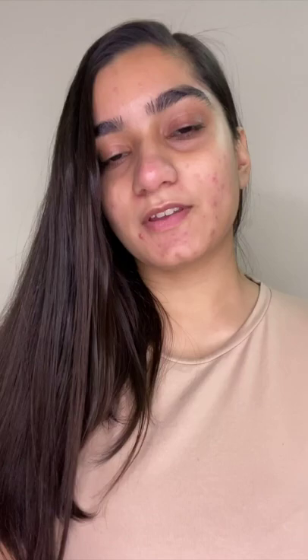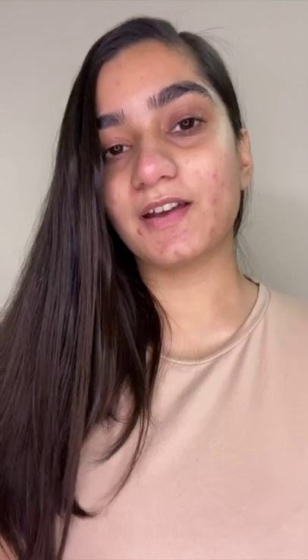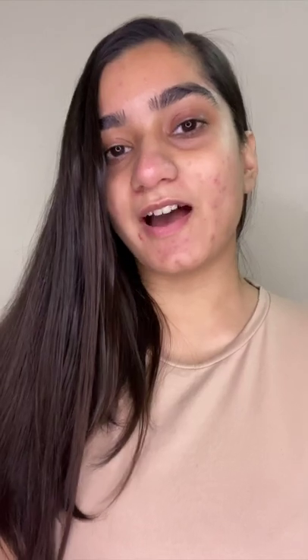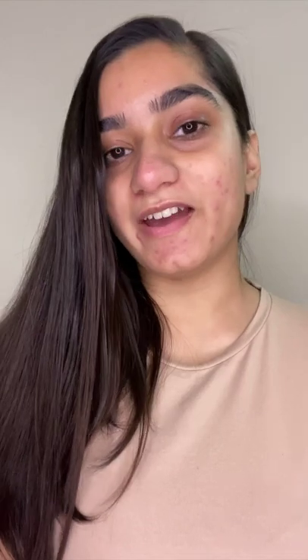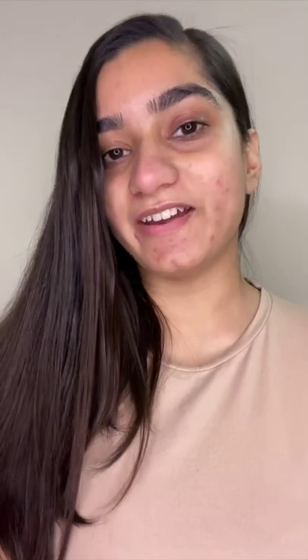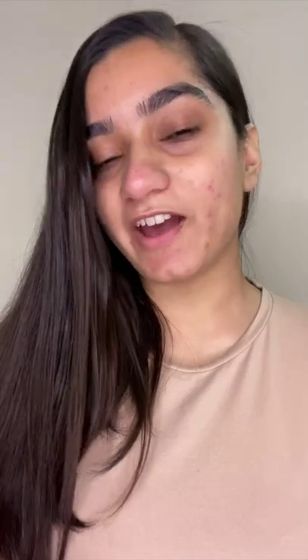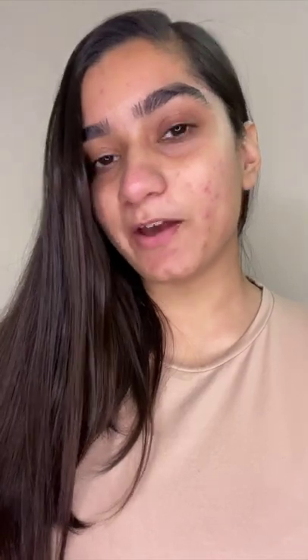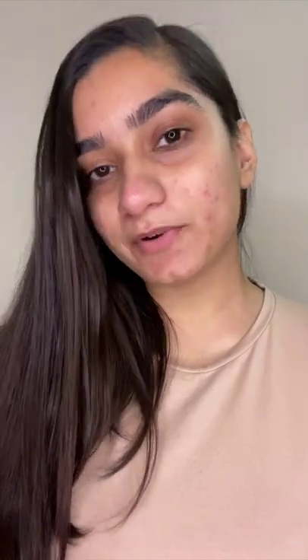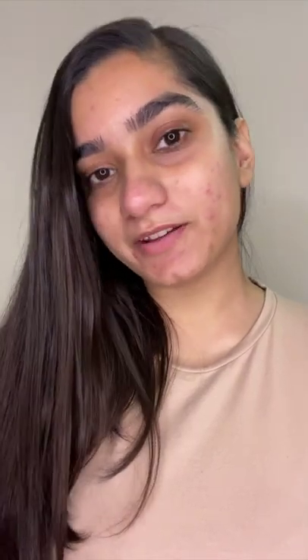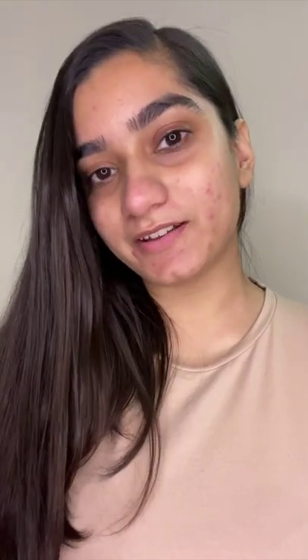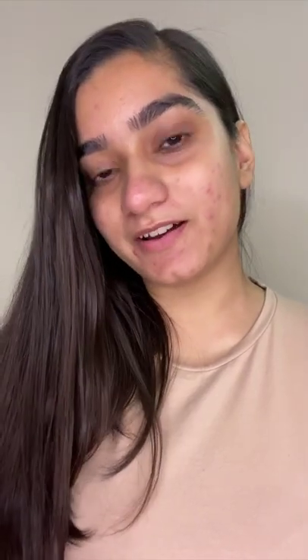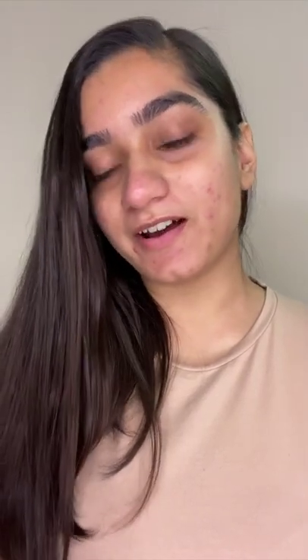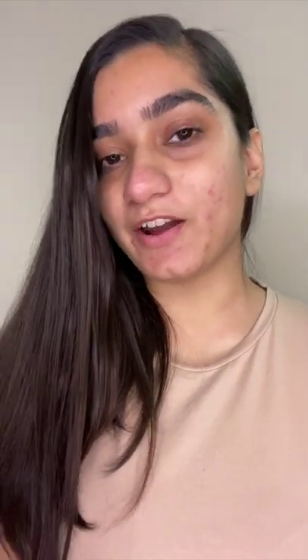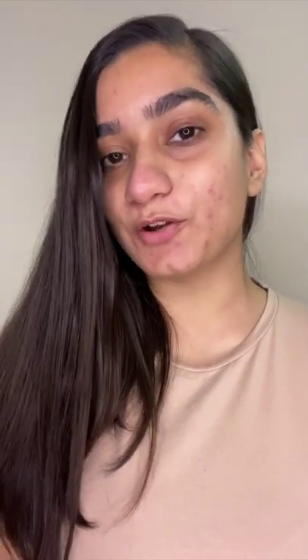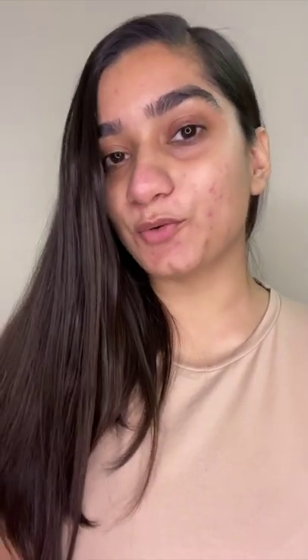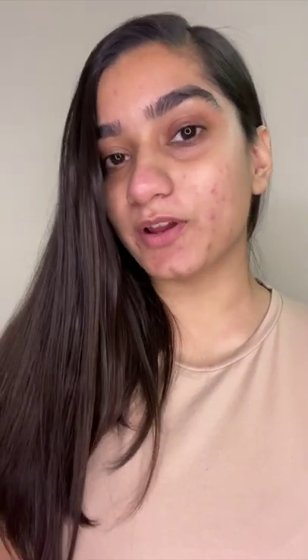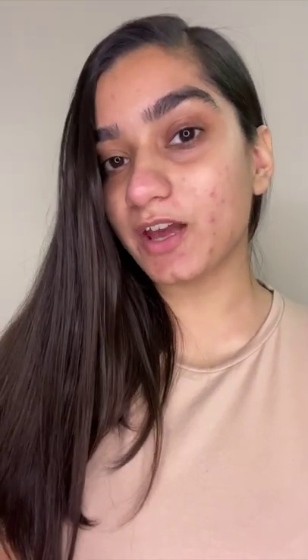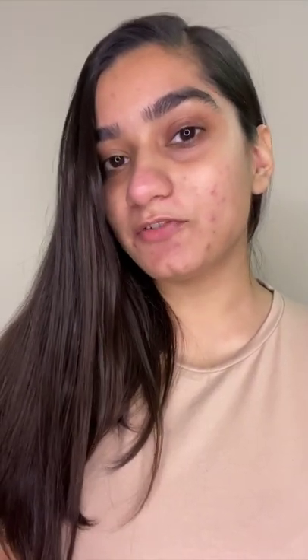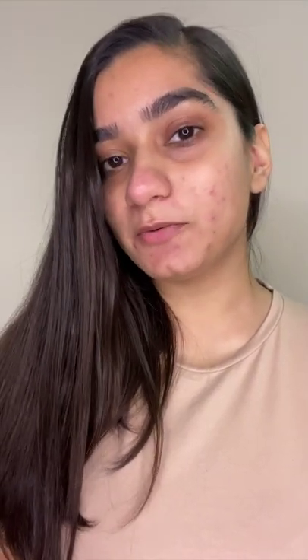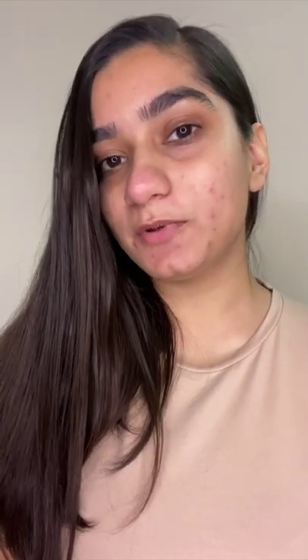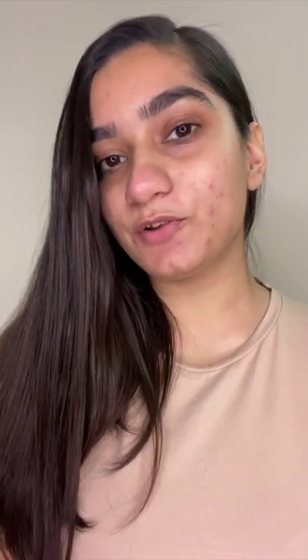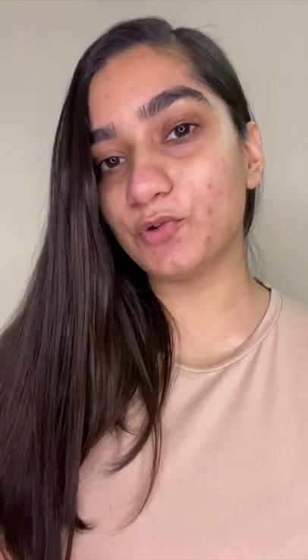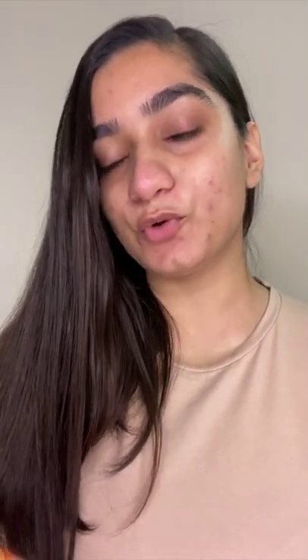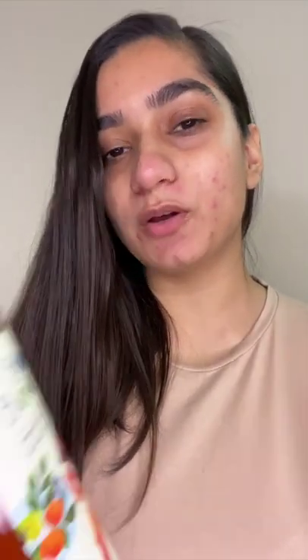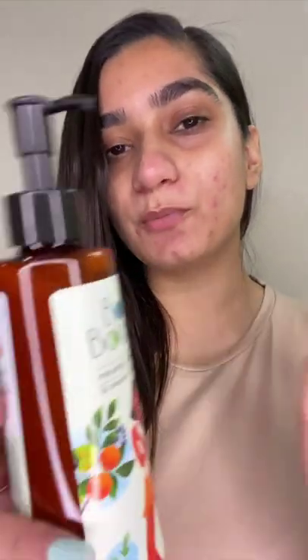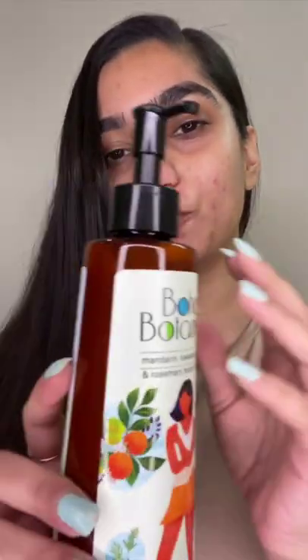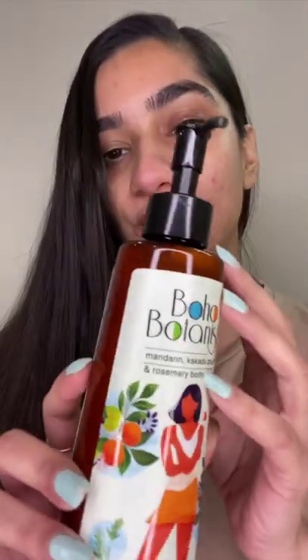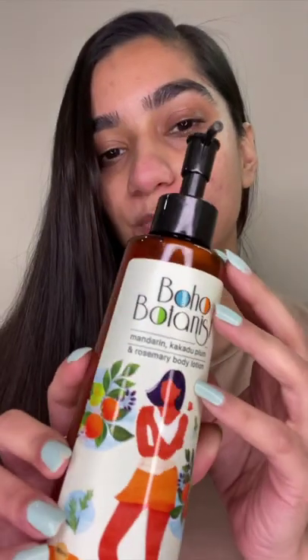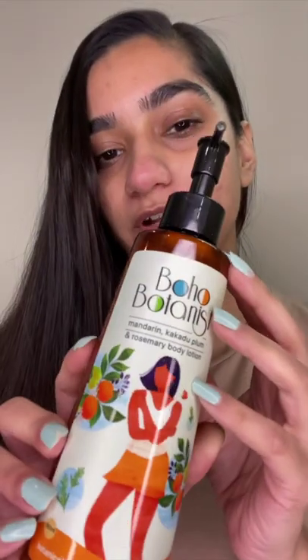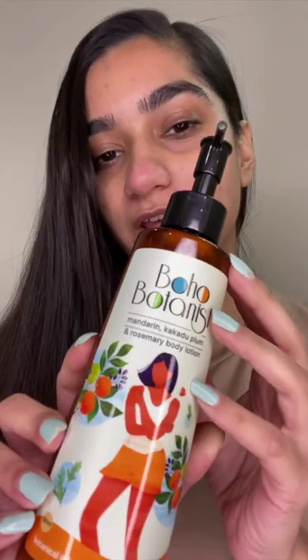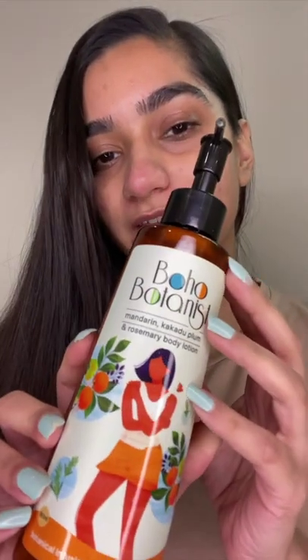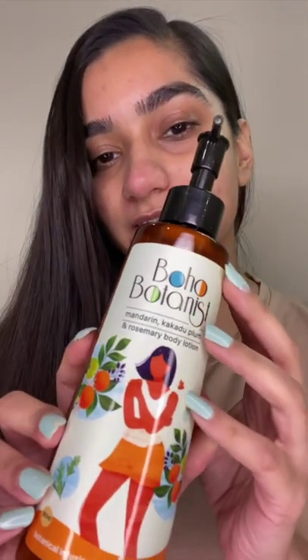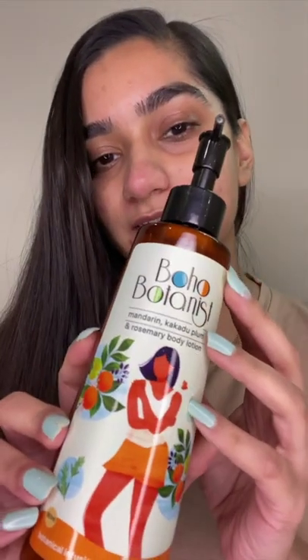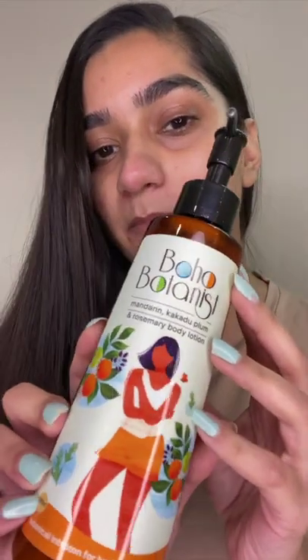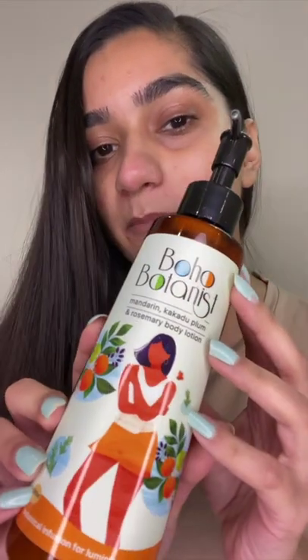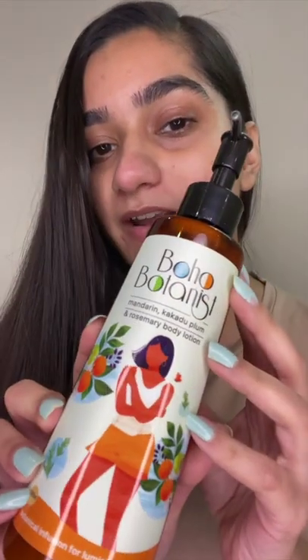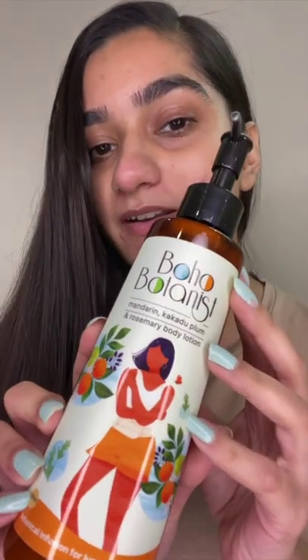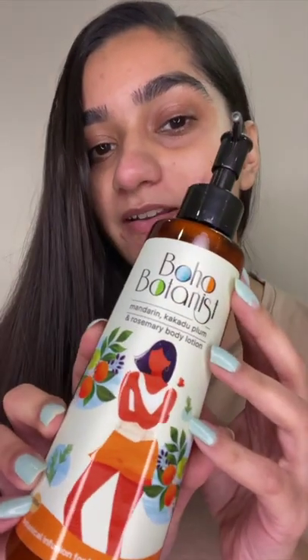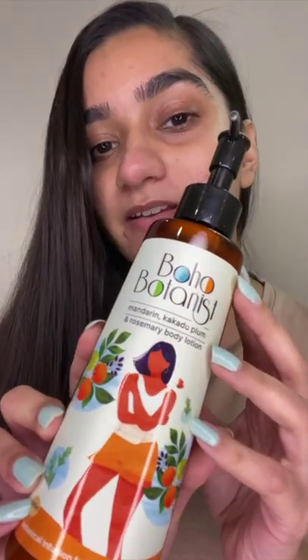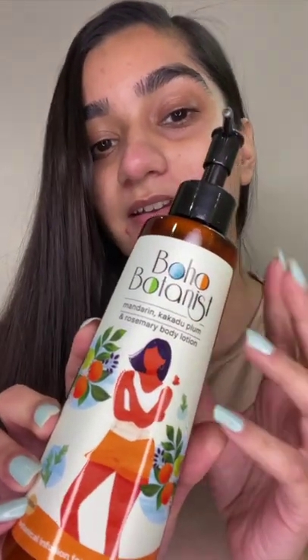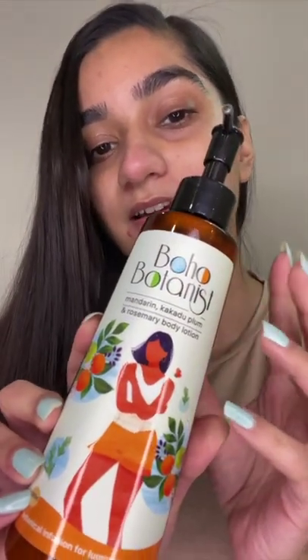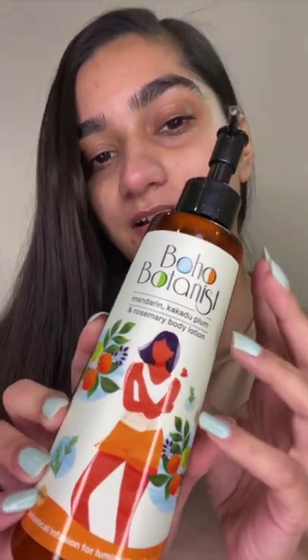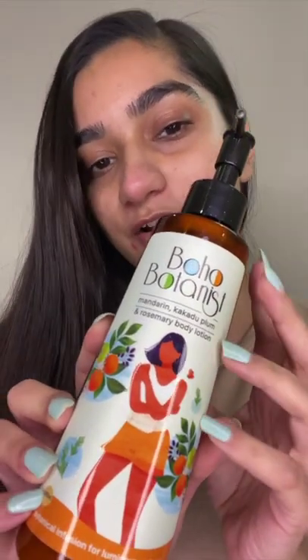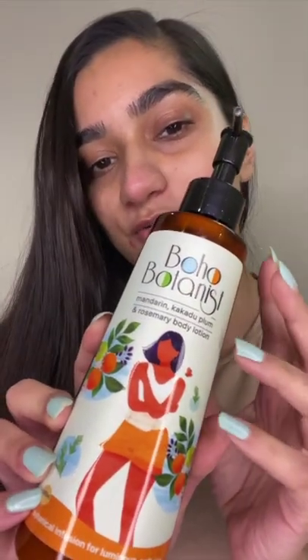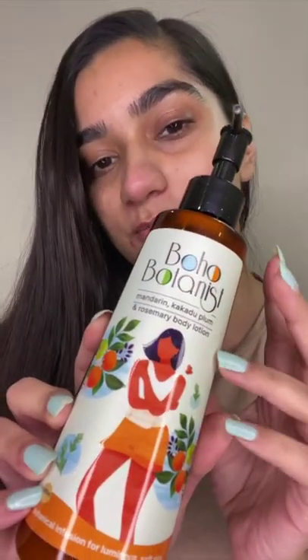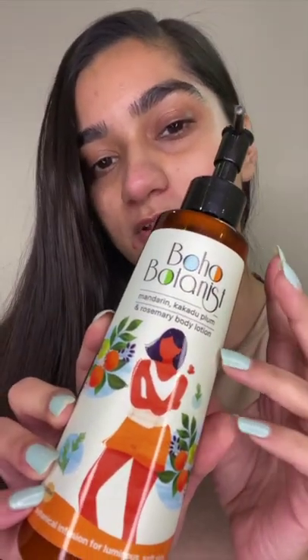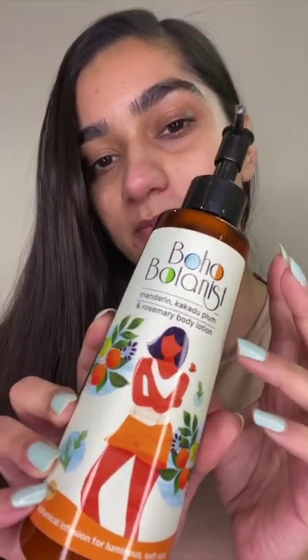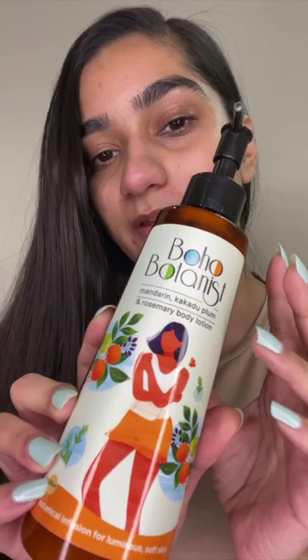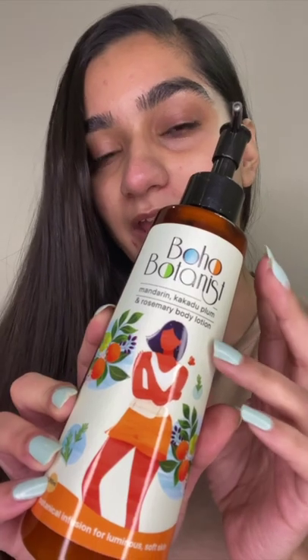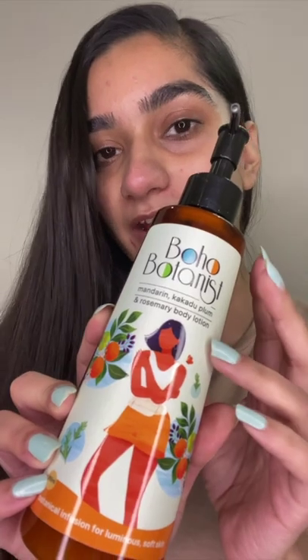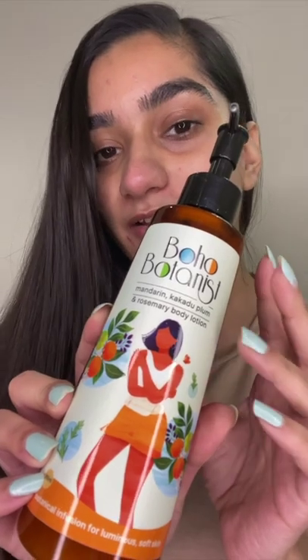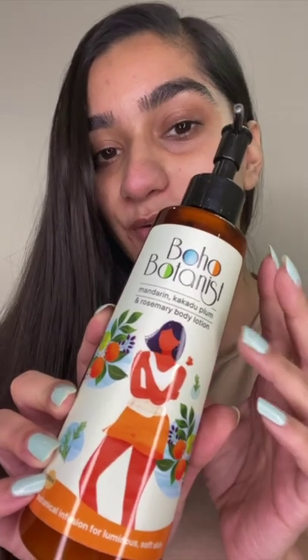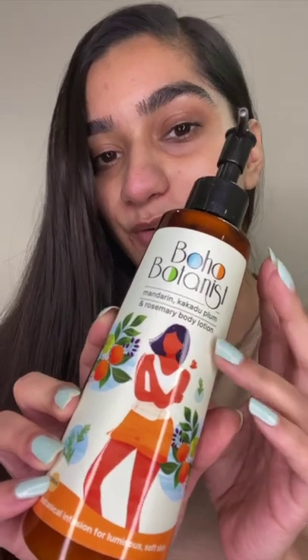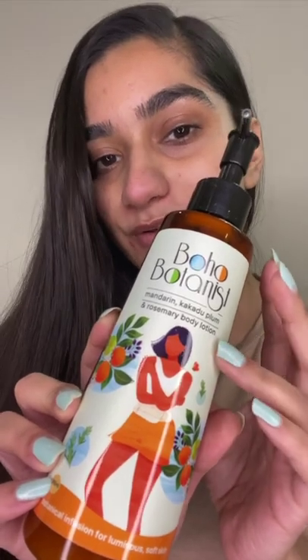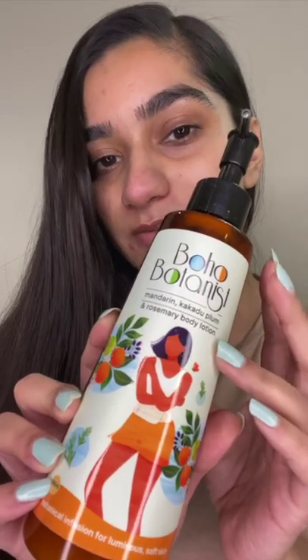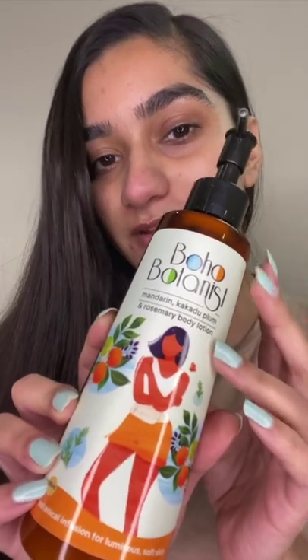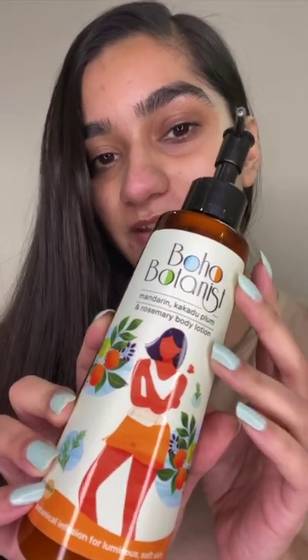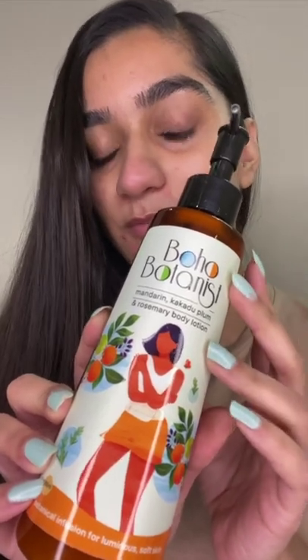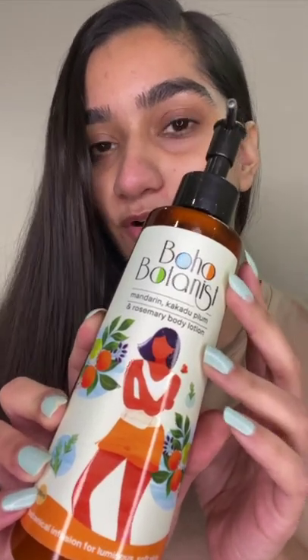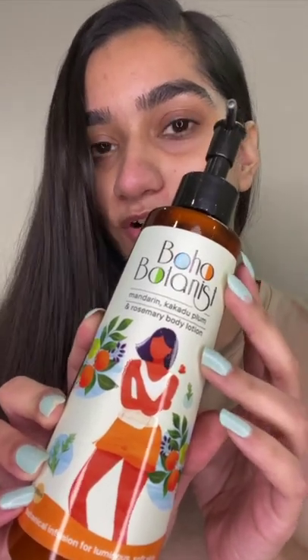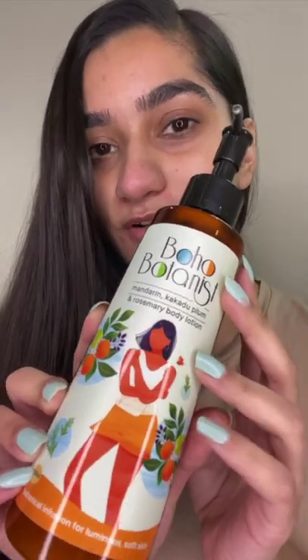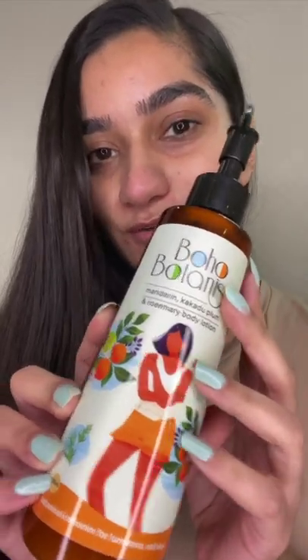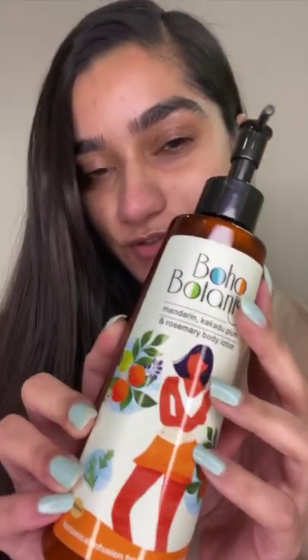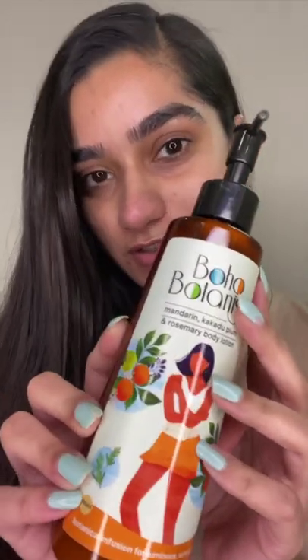Hi, I'm Kritika and today I will be reviewing Boho Botanist Mandarin Cacadu Plum and Rosemary Body Lotion.